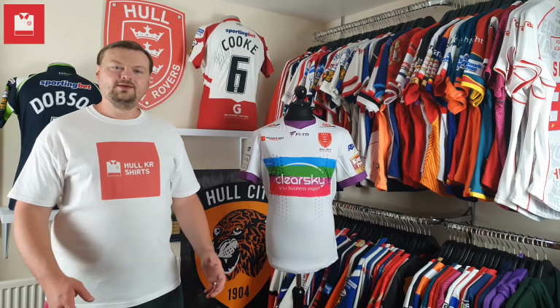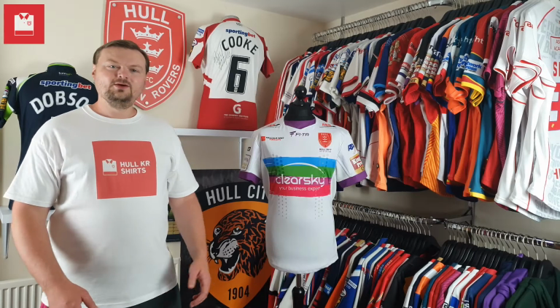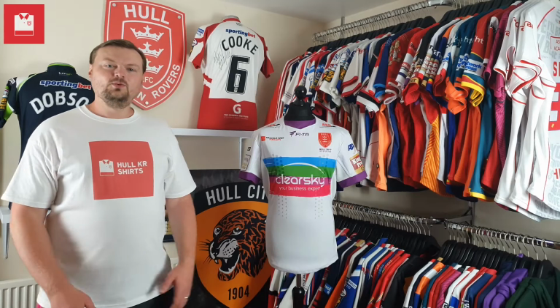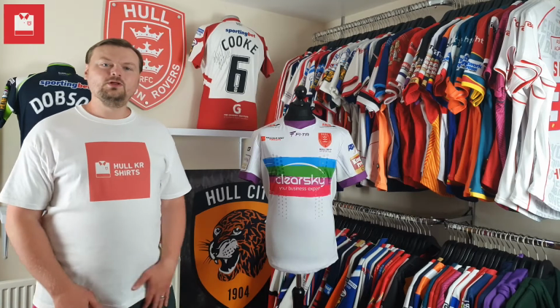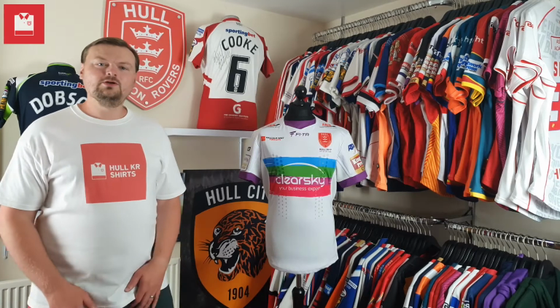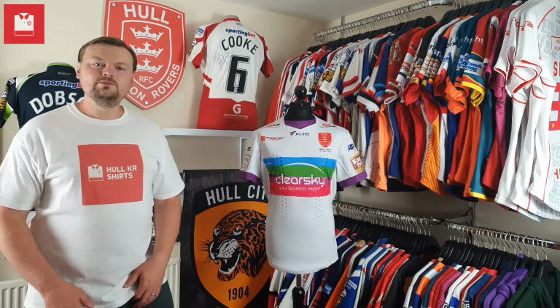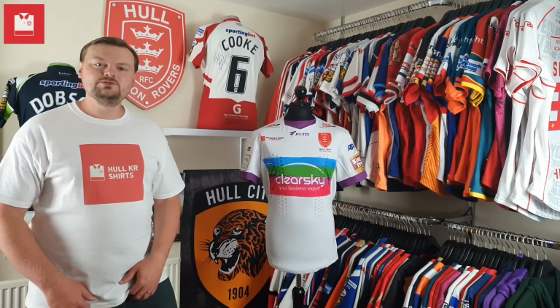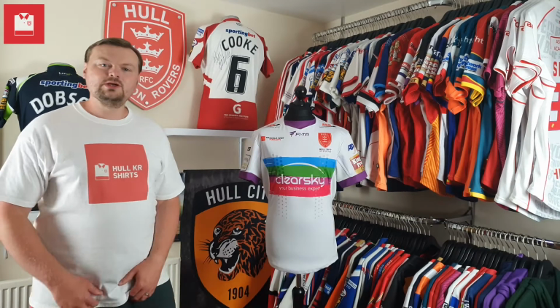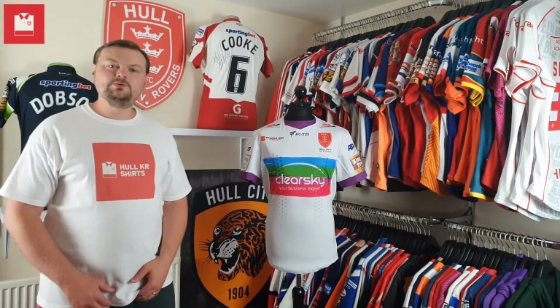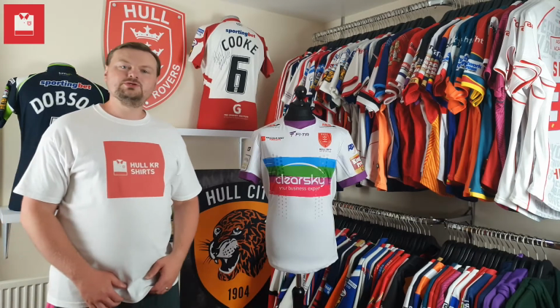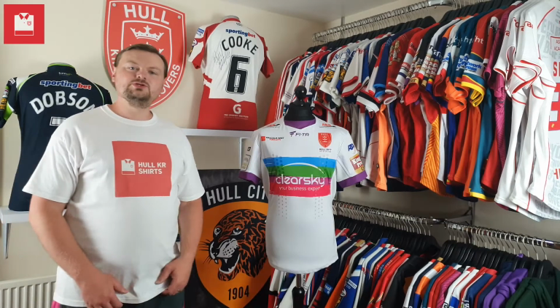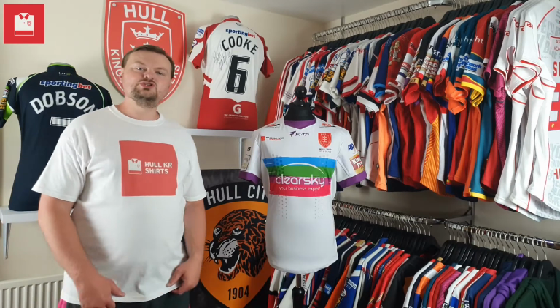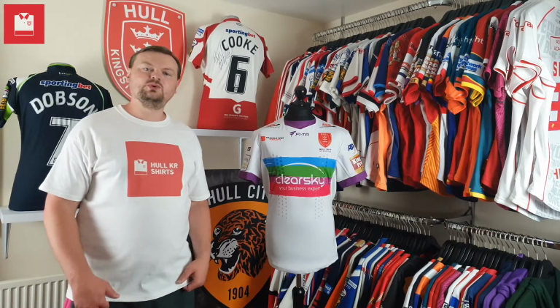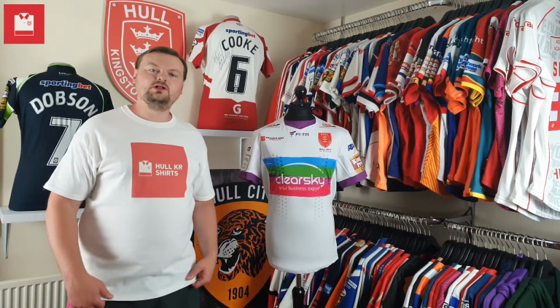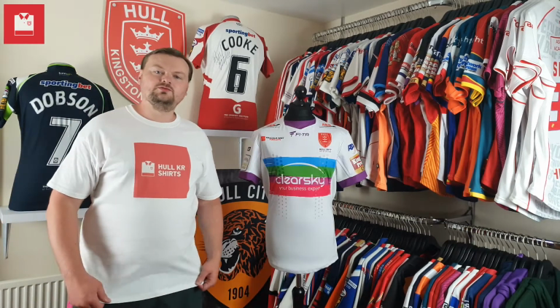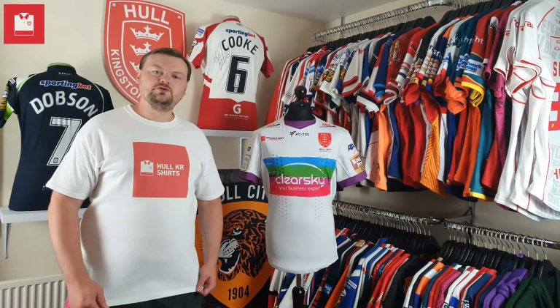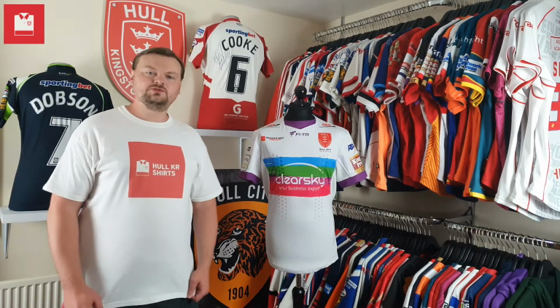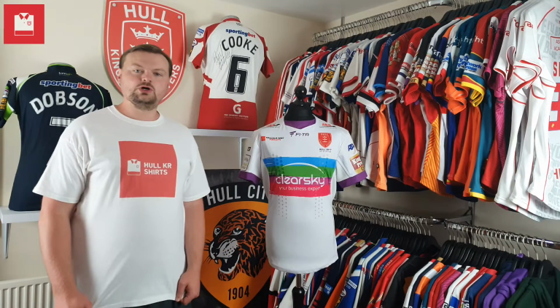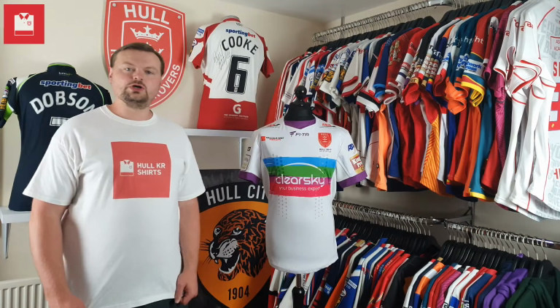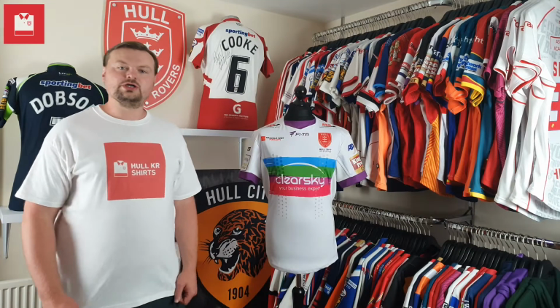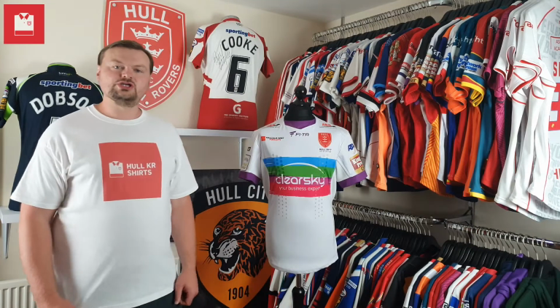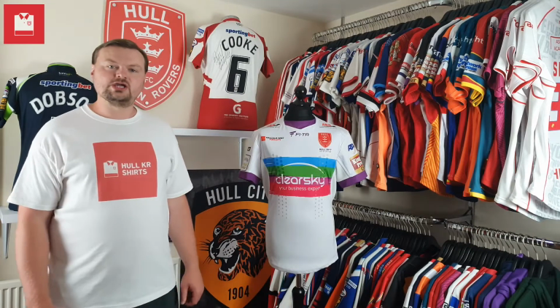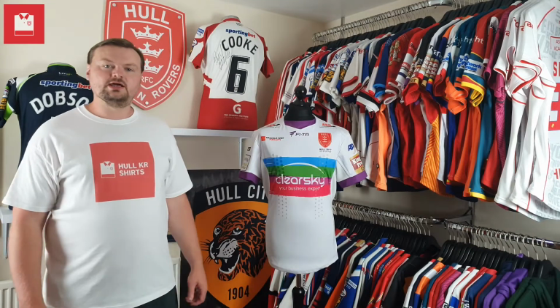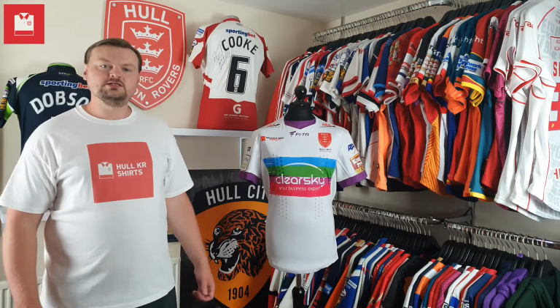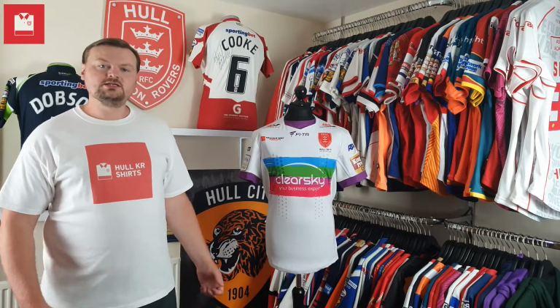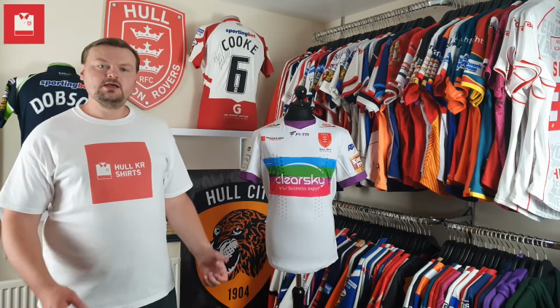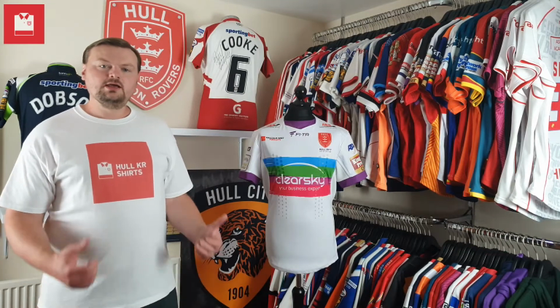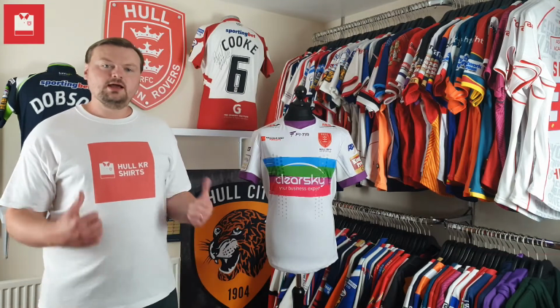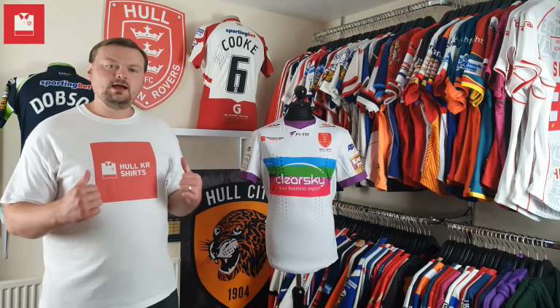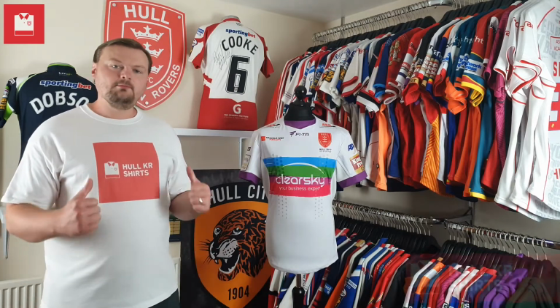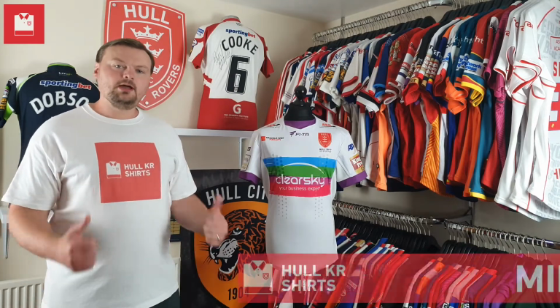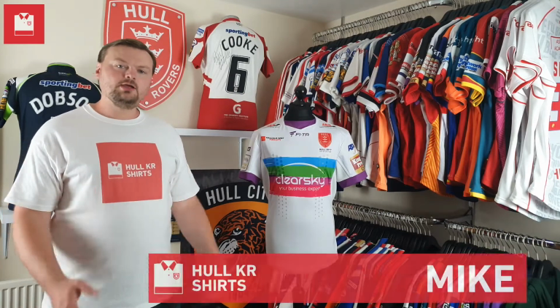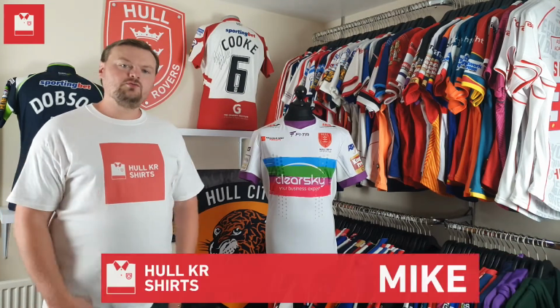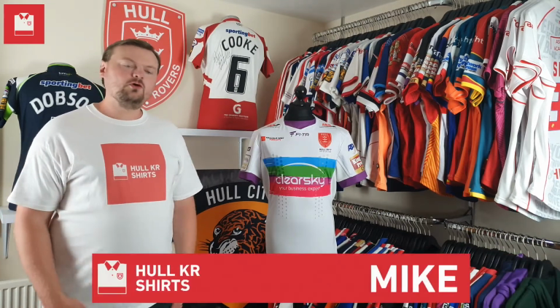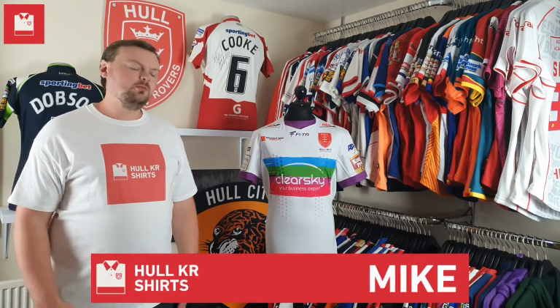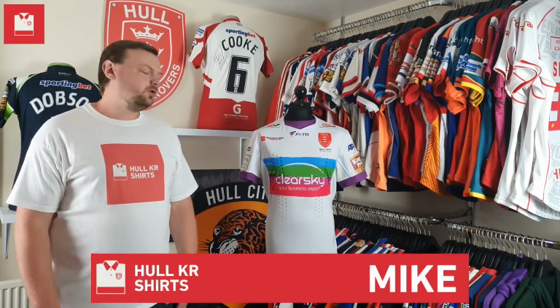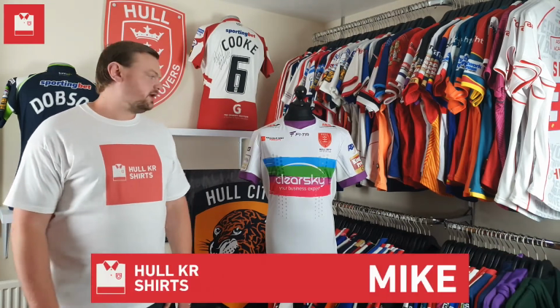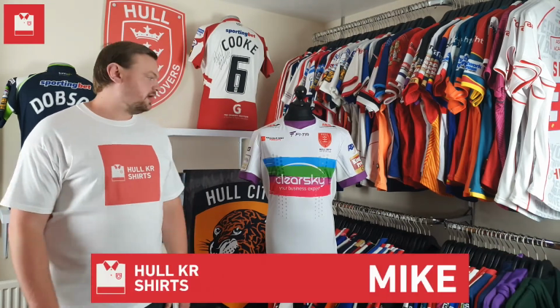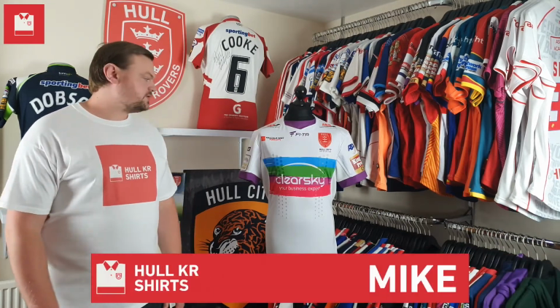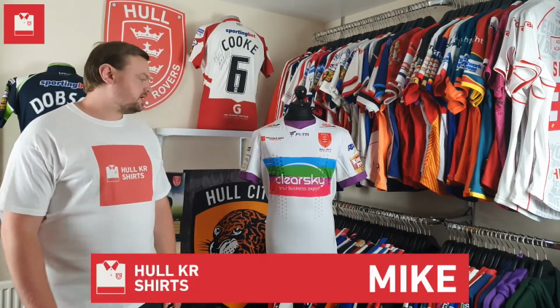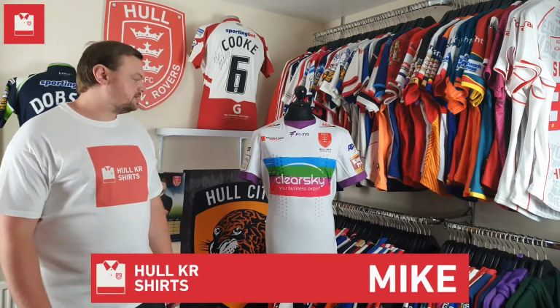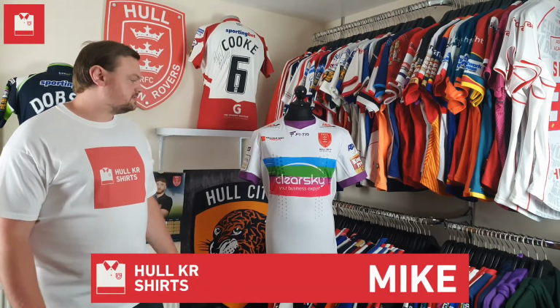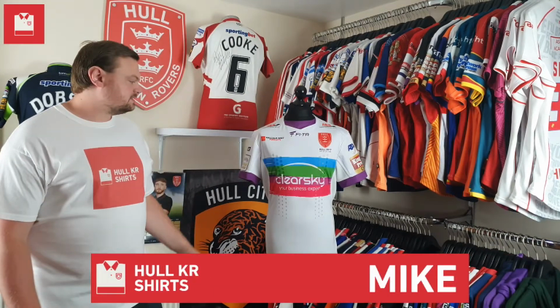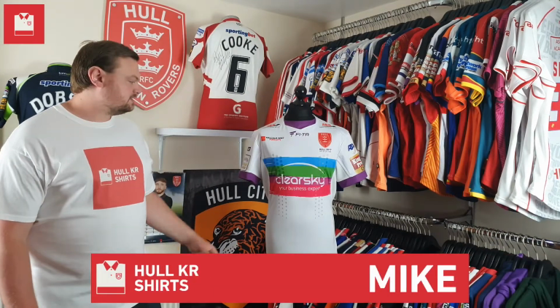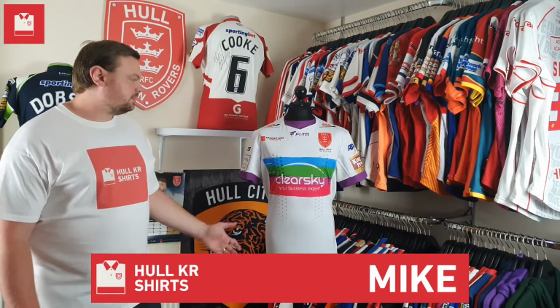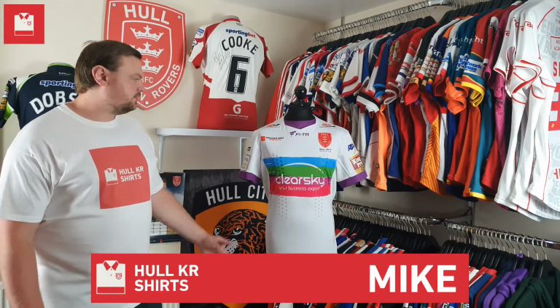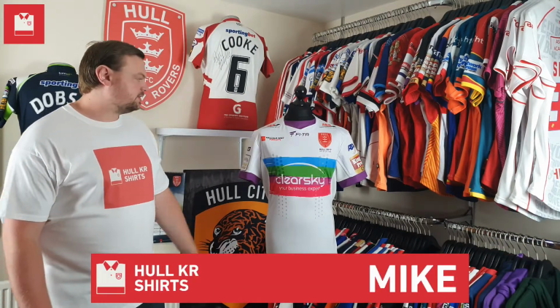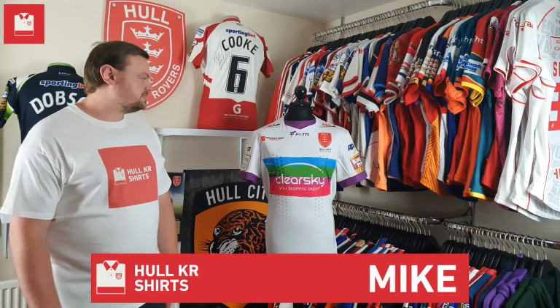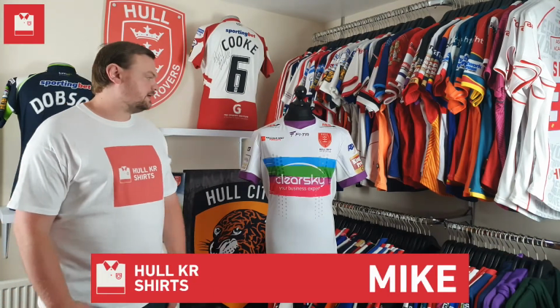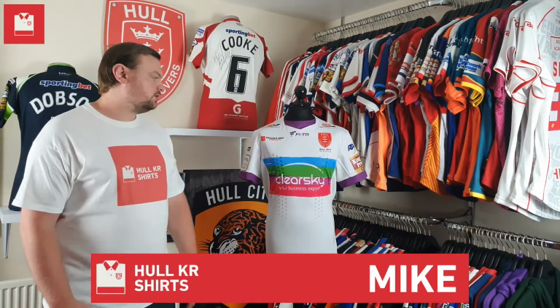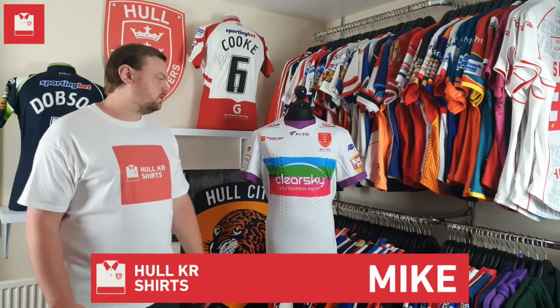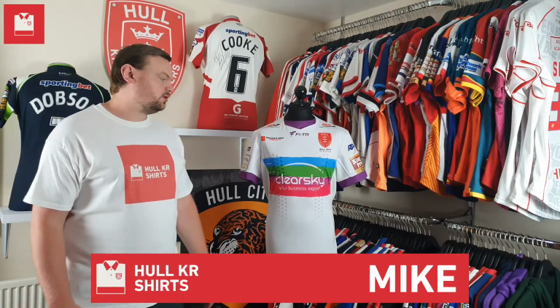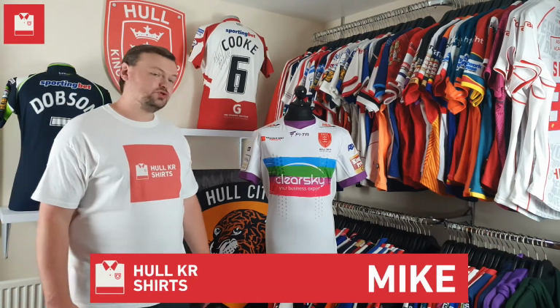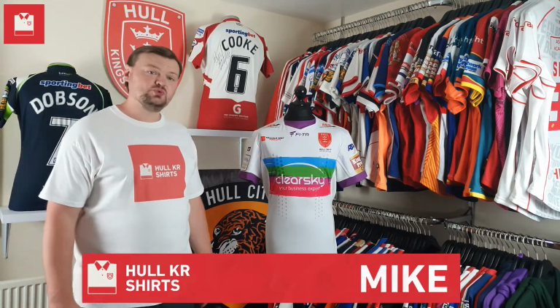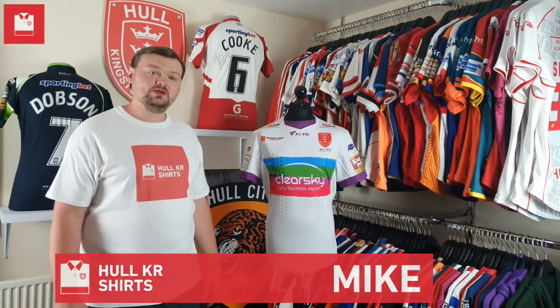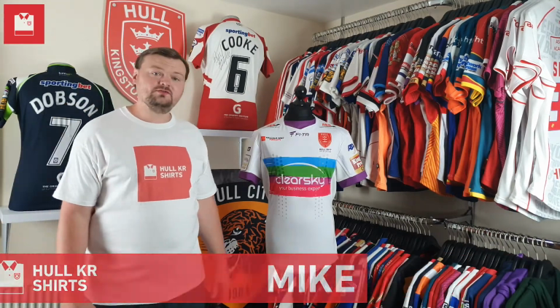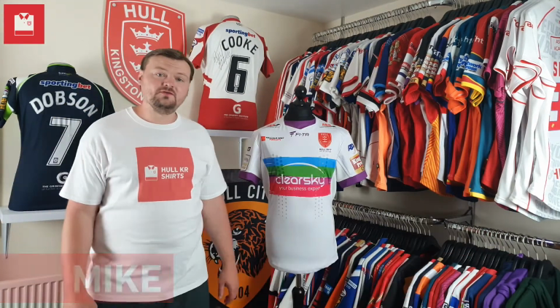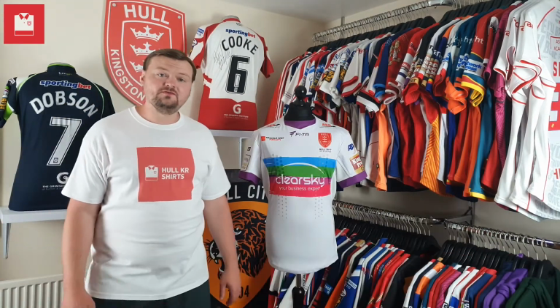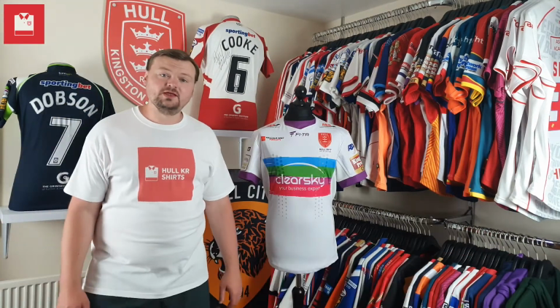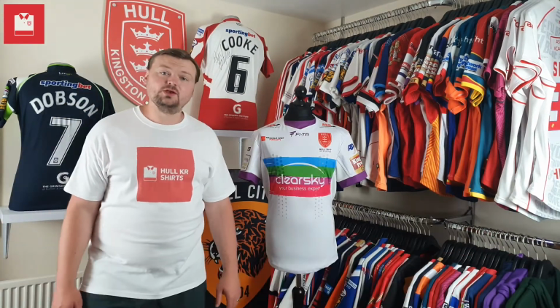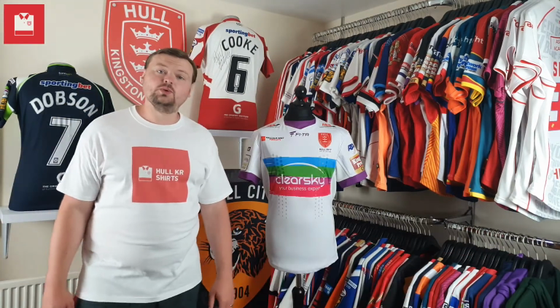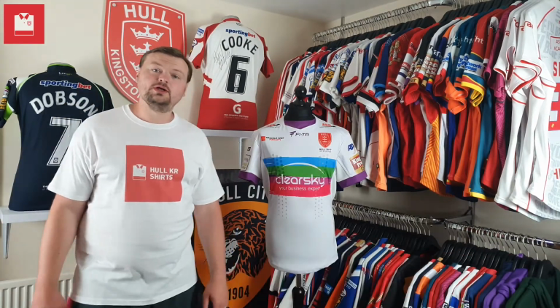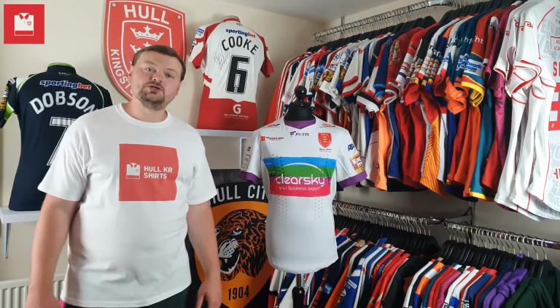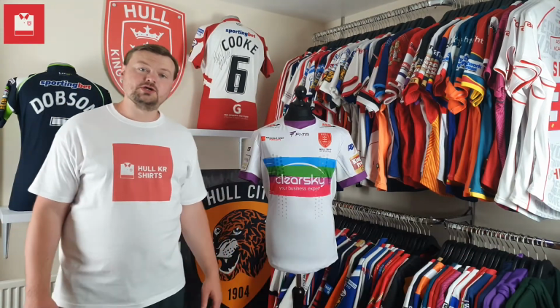Welcome to episode 12 of Talking Shirts. I'm Mike from Hull KR Shirts and today I'm going to take a look at the 2015 away shirt.